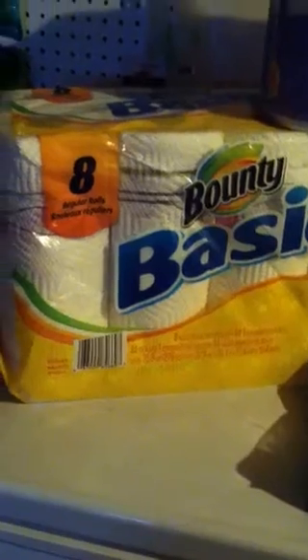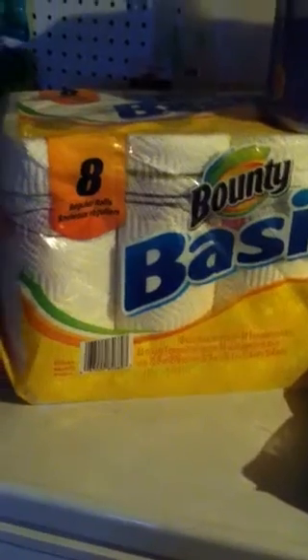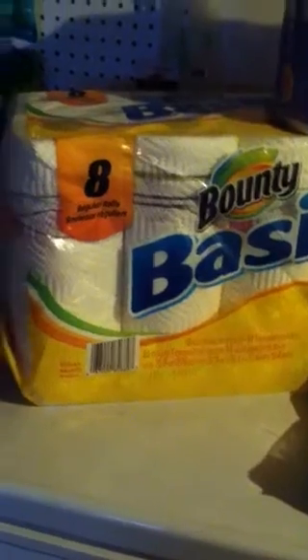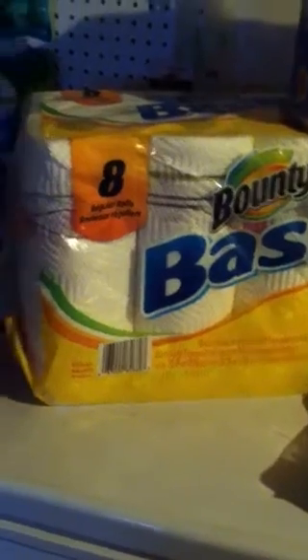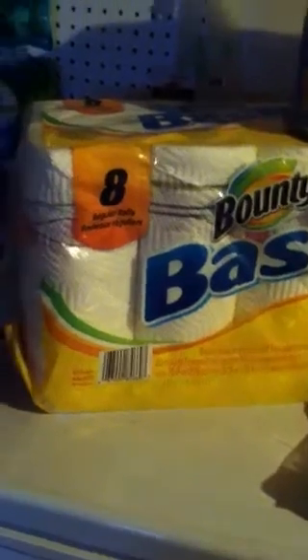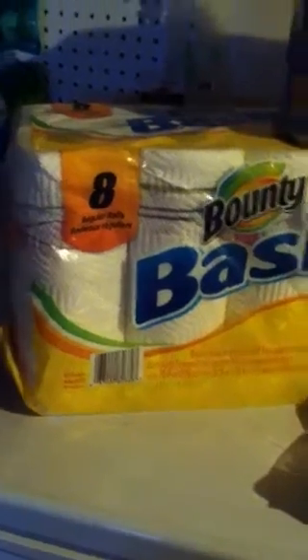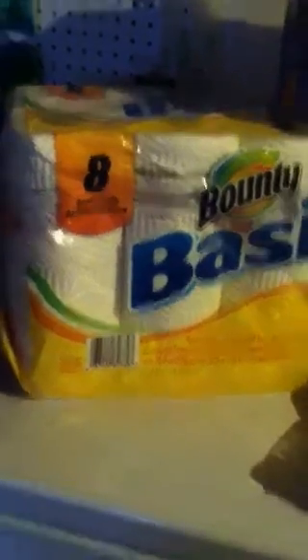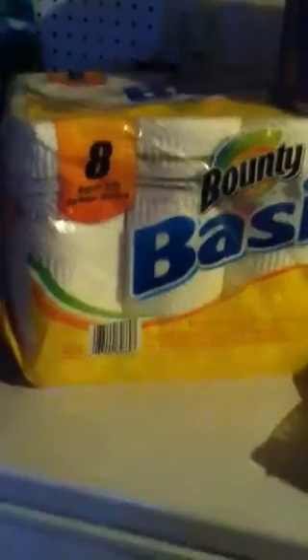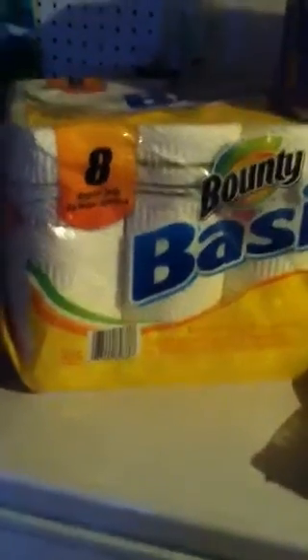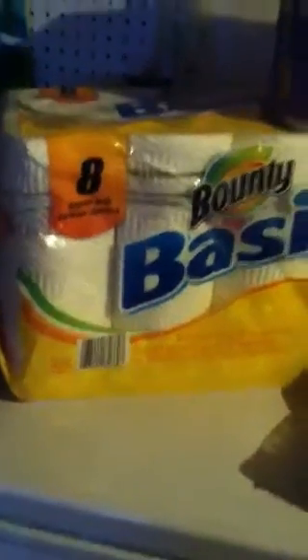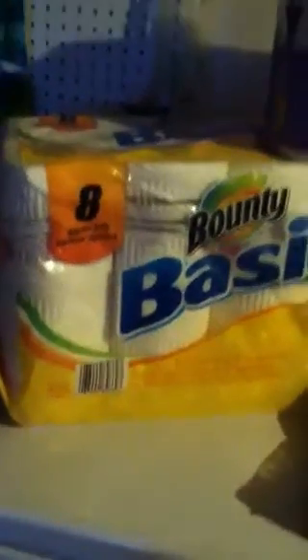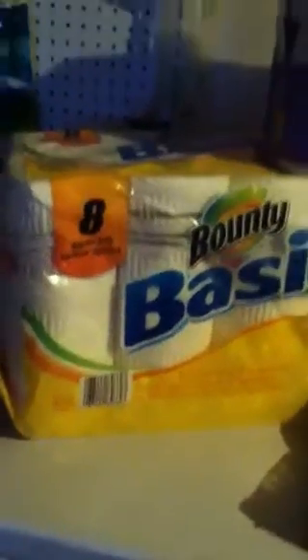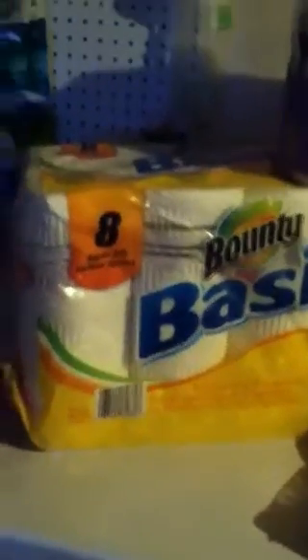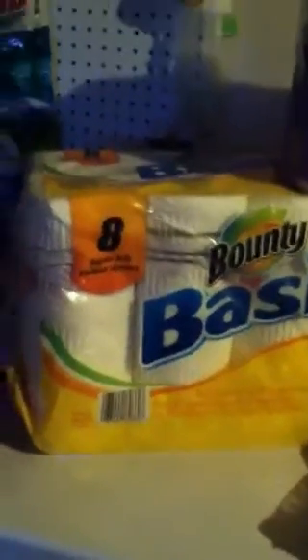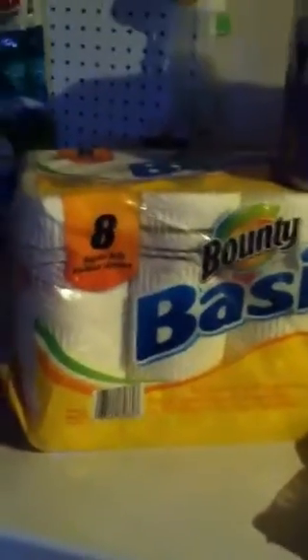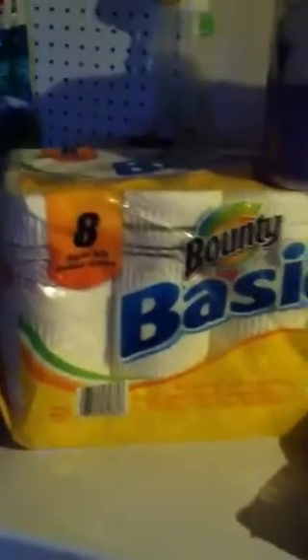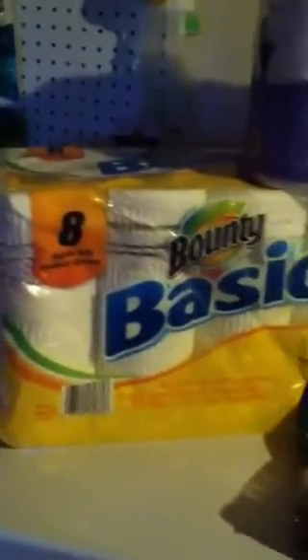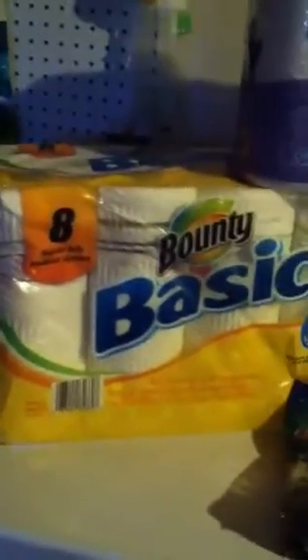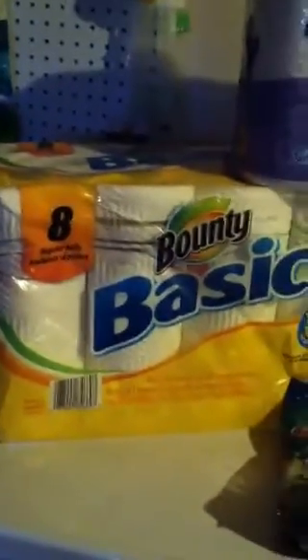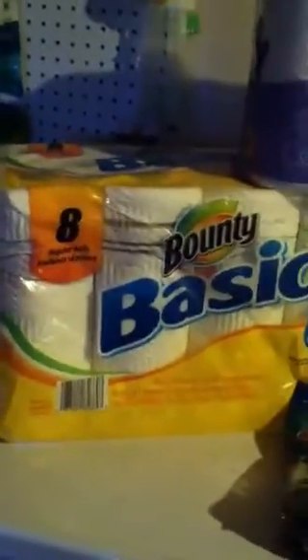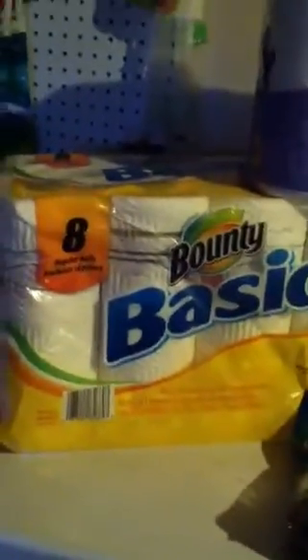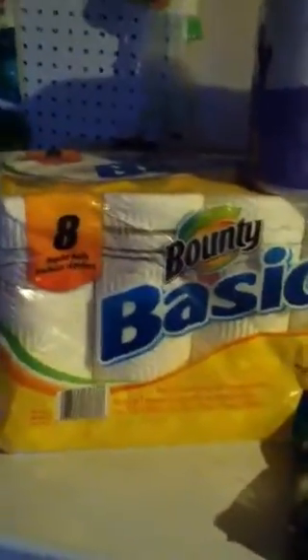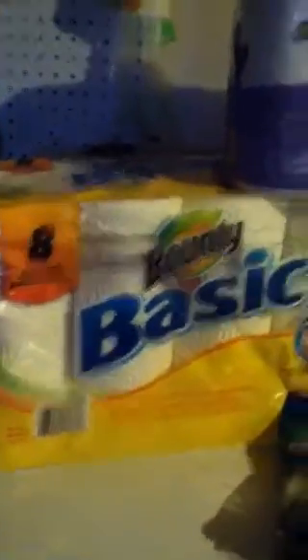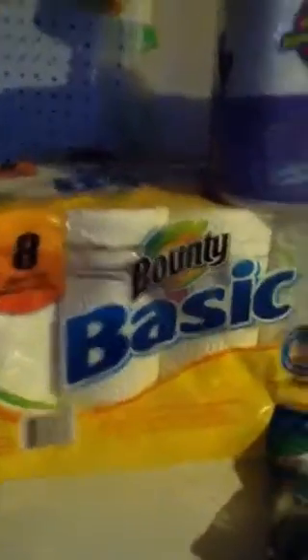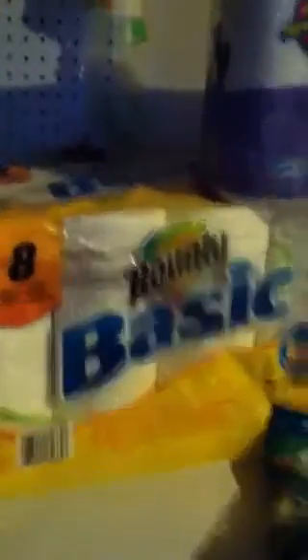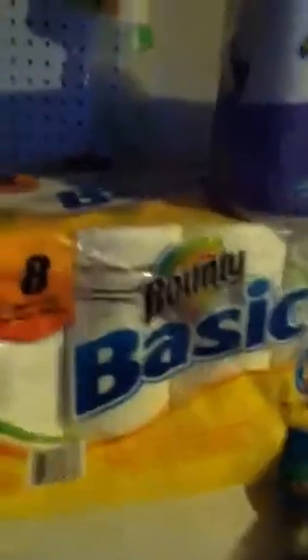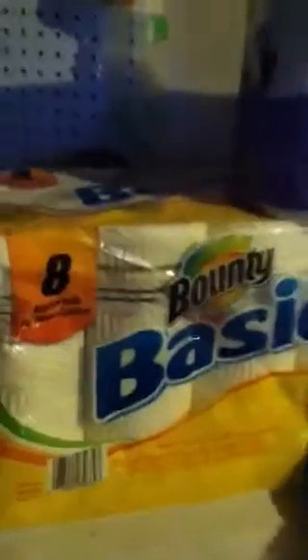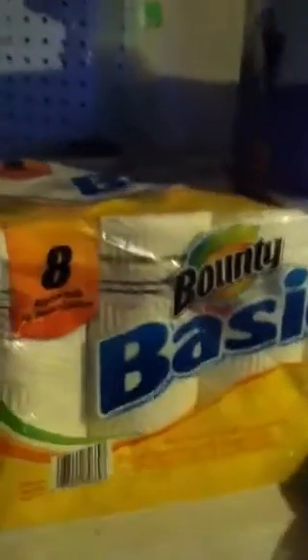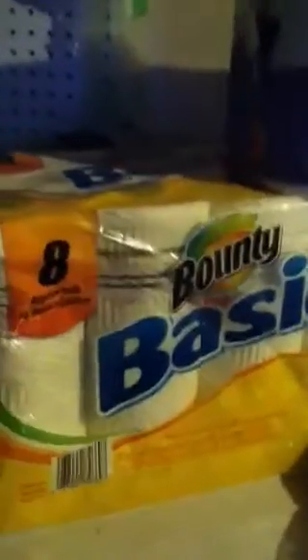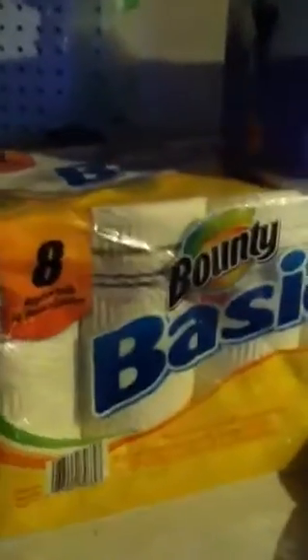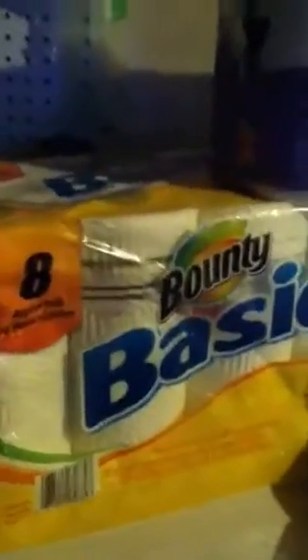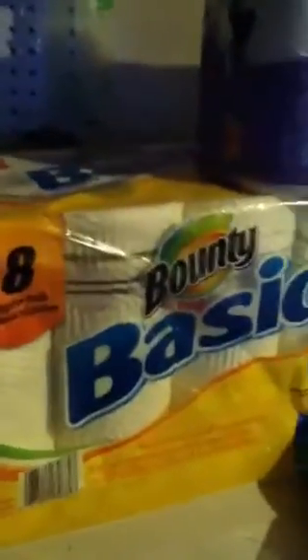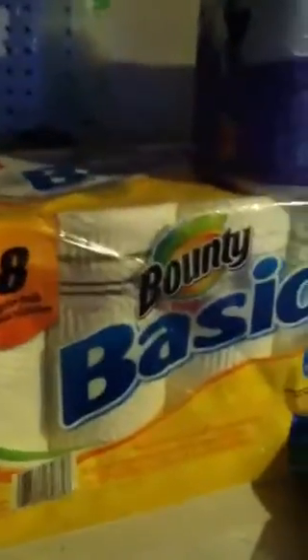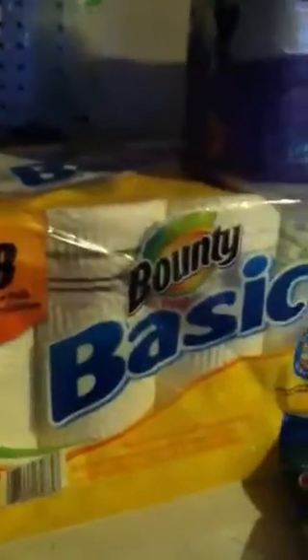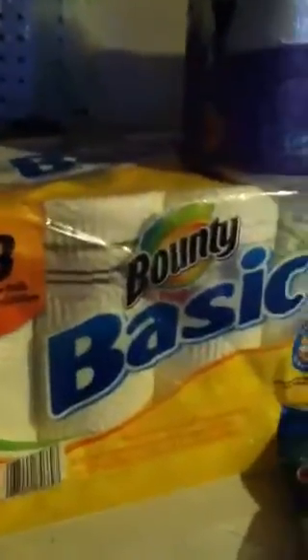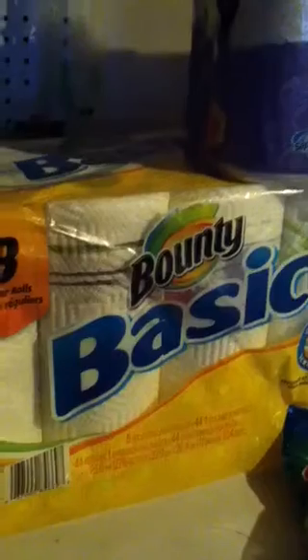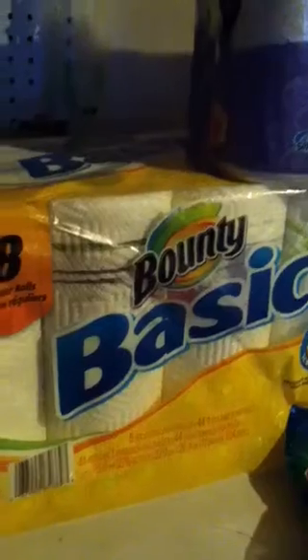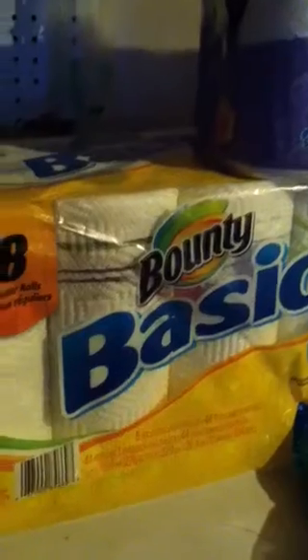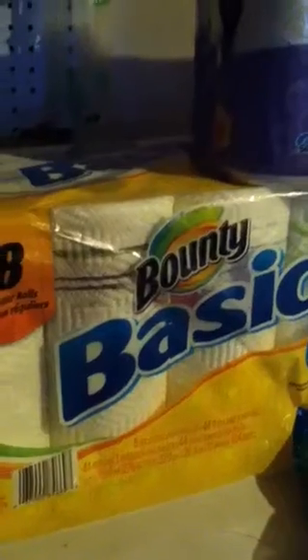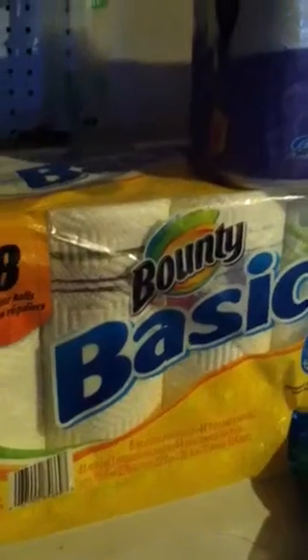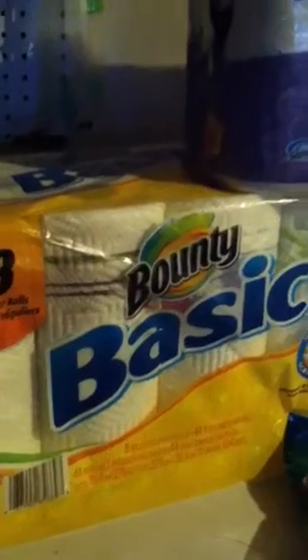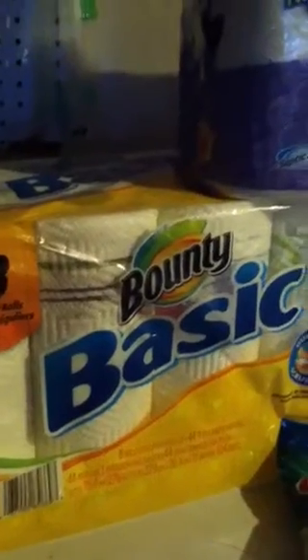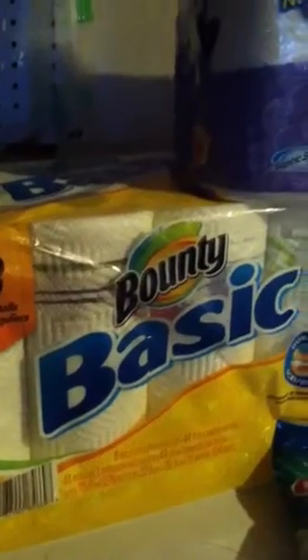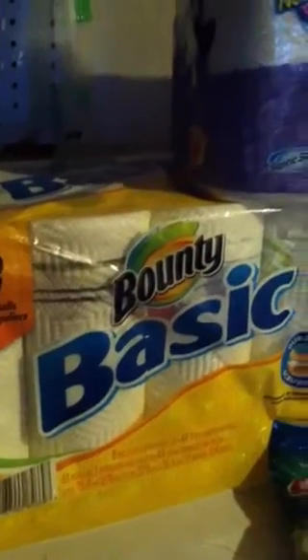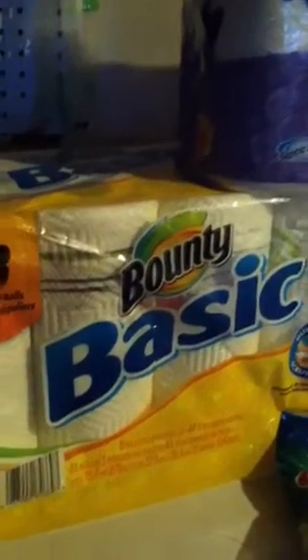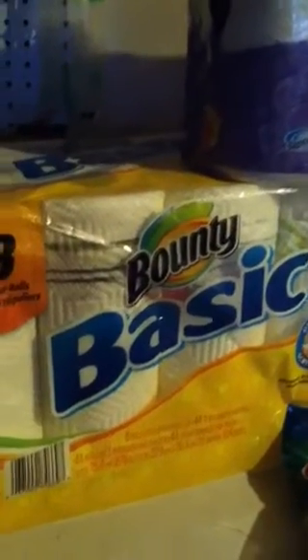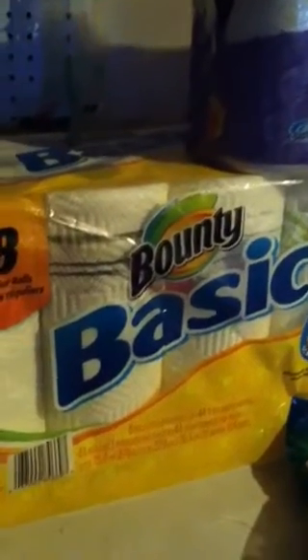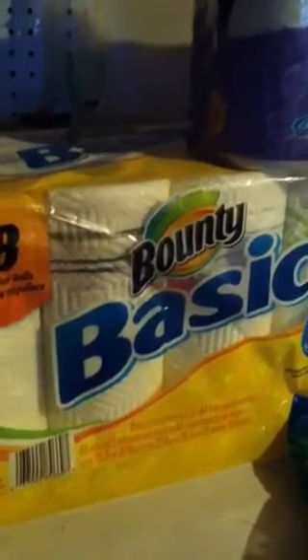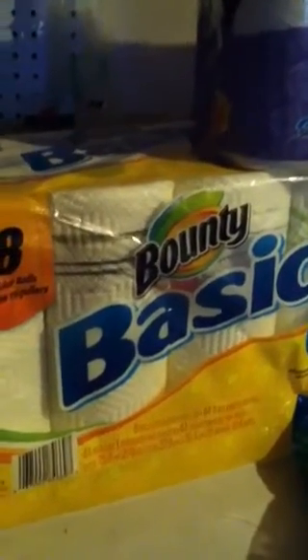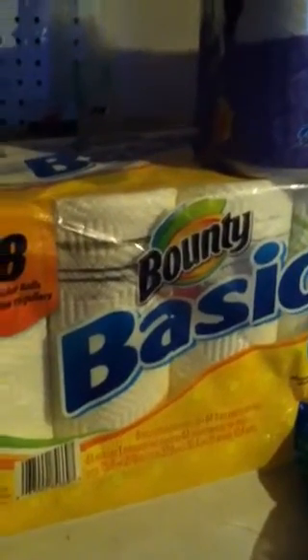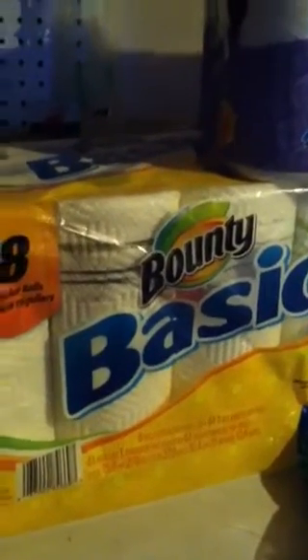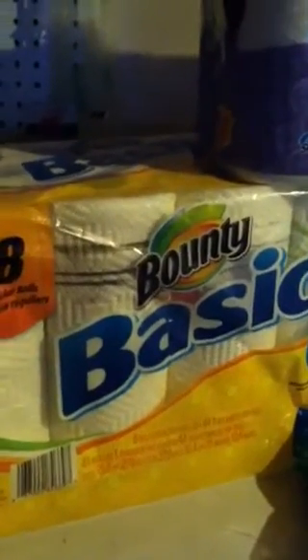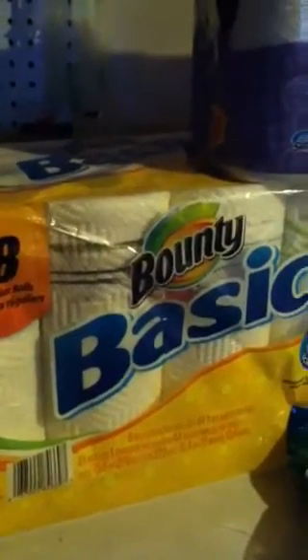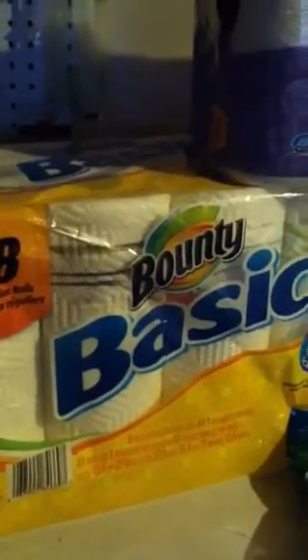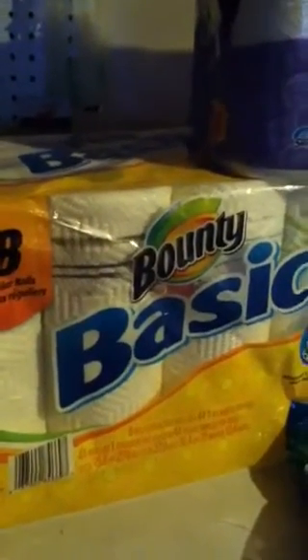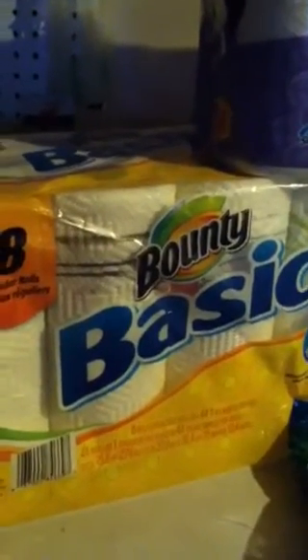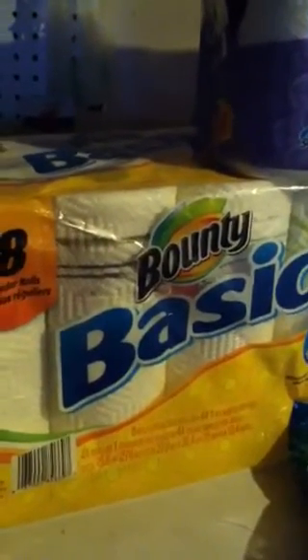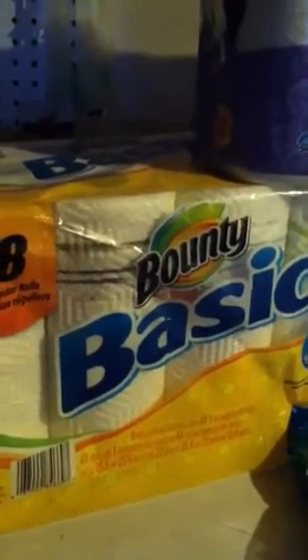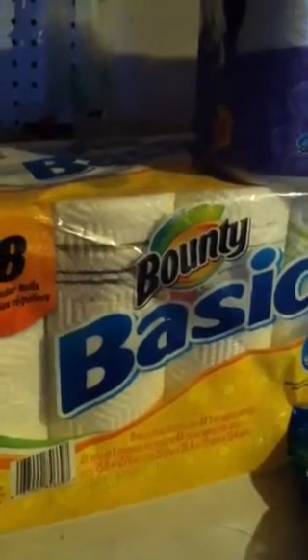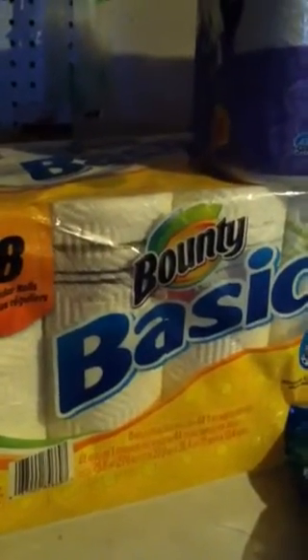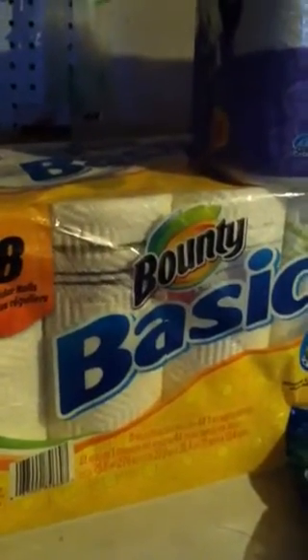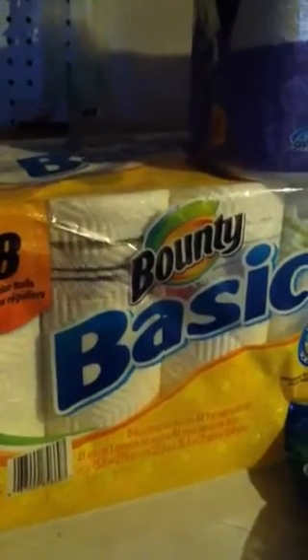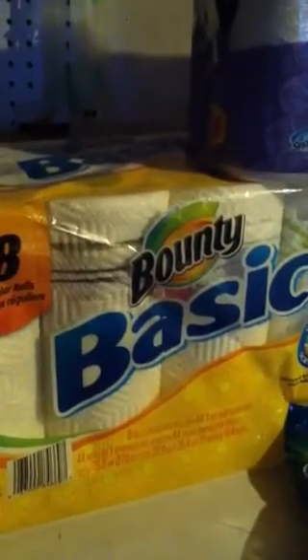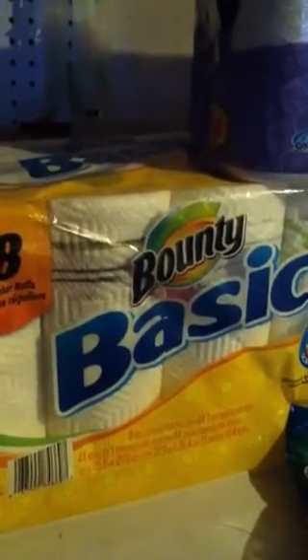Good morning, everybody. This is Sandra Flores. I just want to go ahead and let you guys know about this deal, and this is over at Staples.